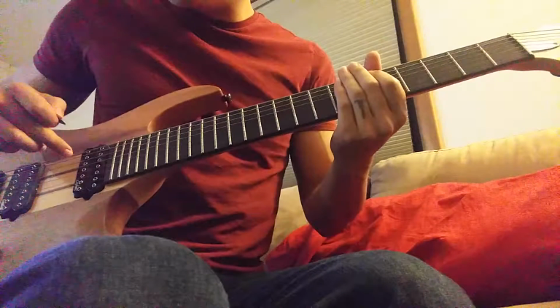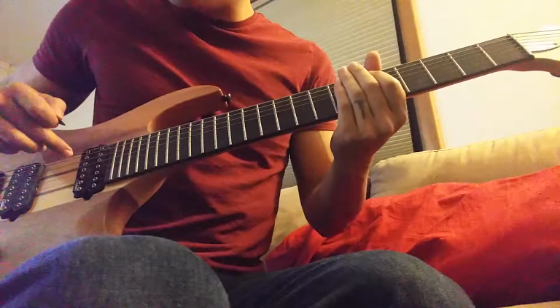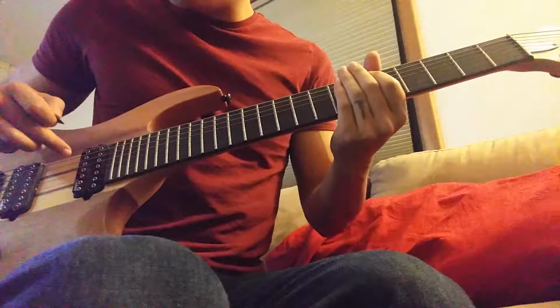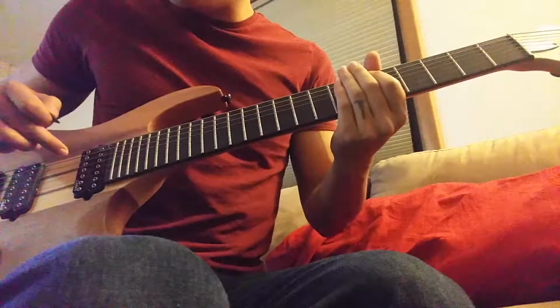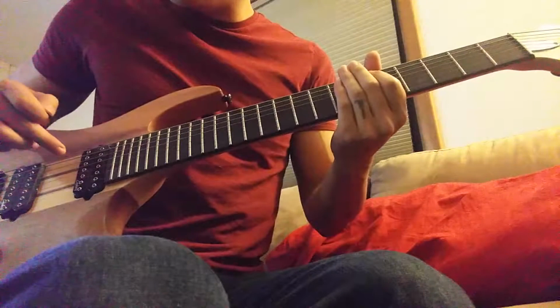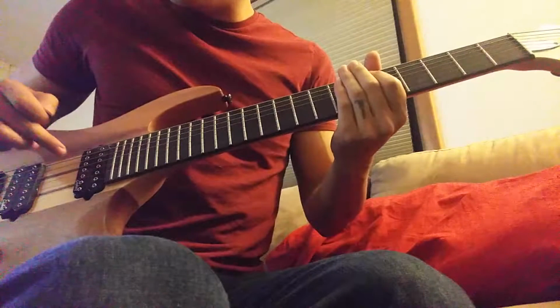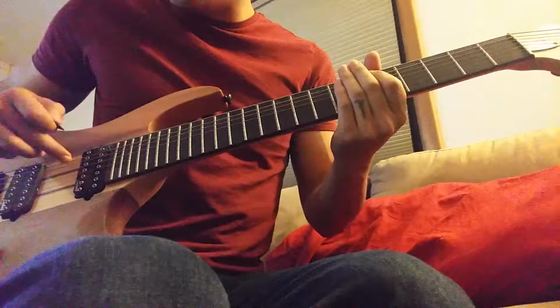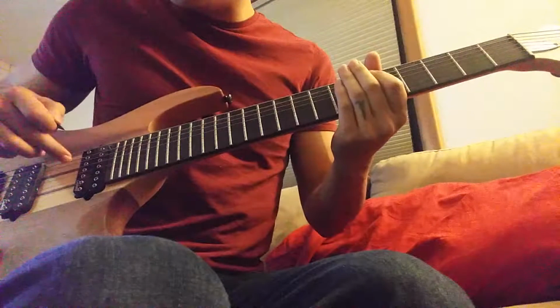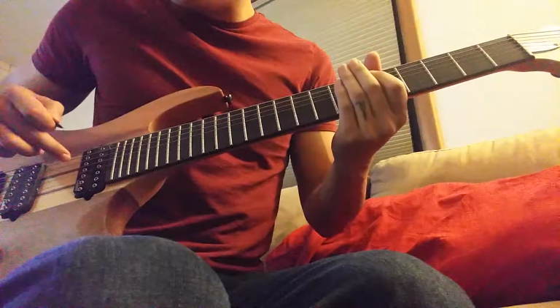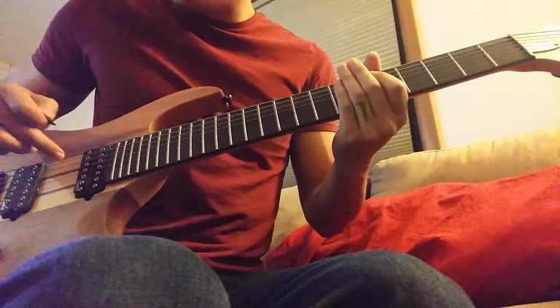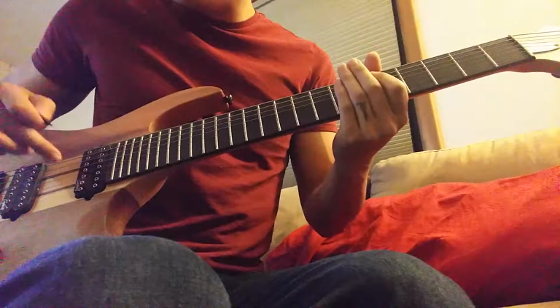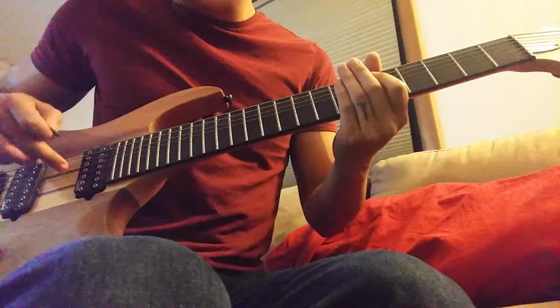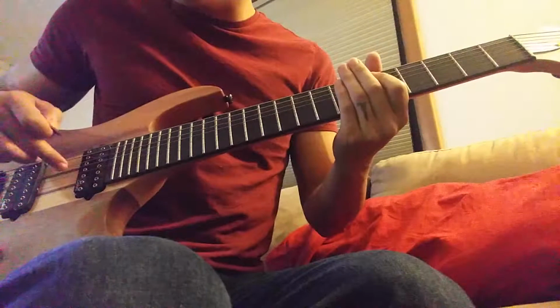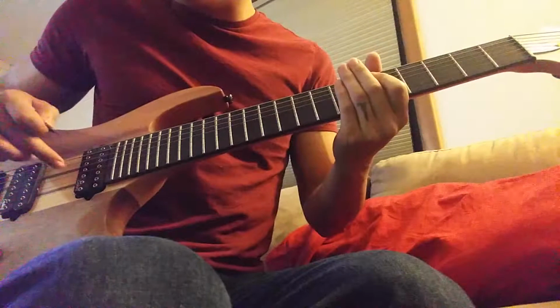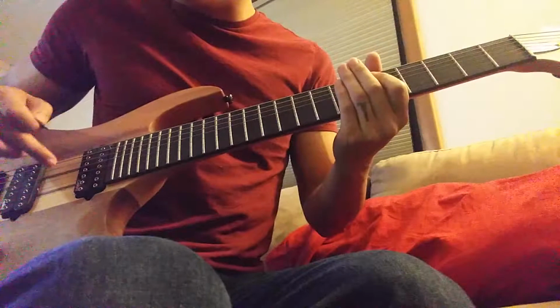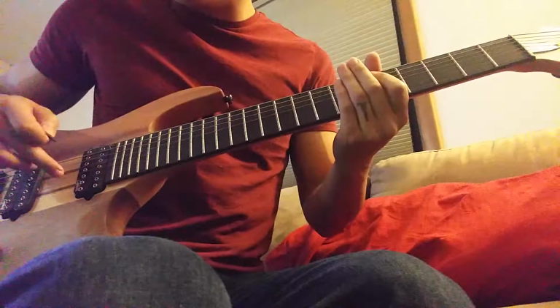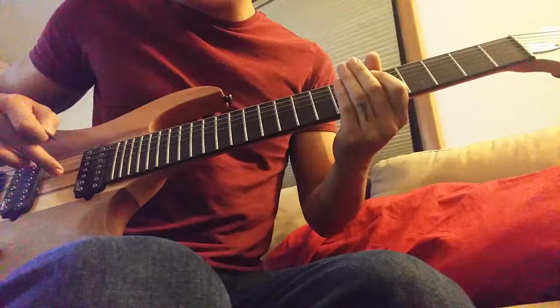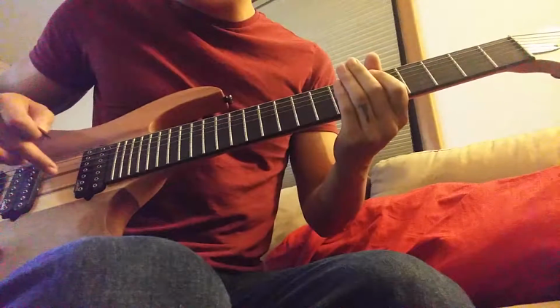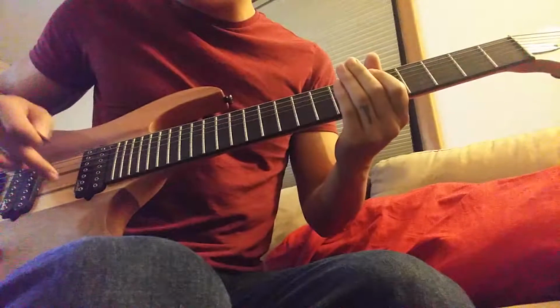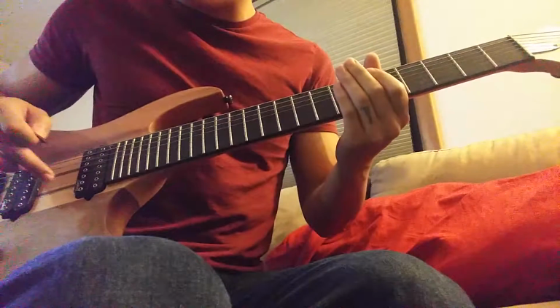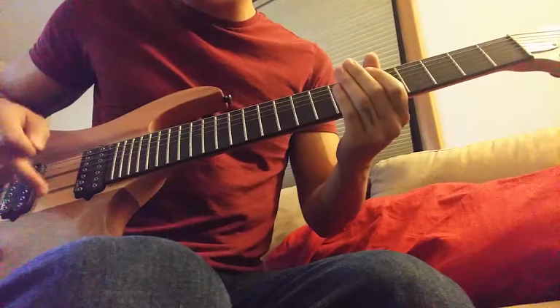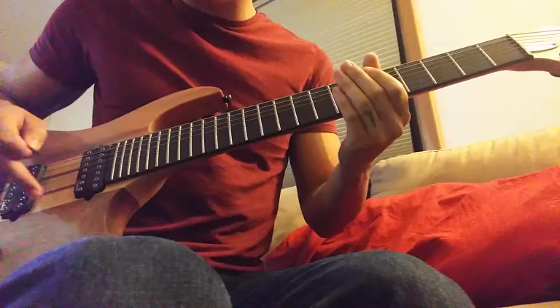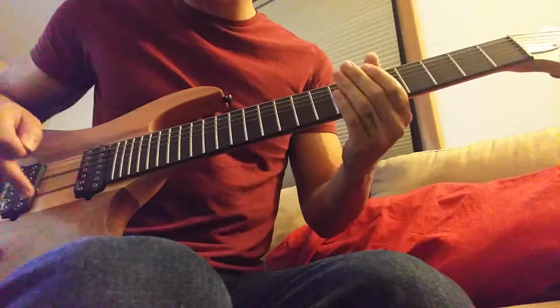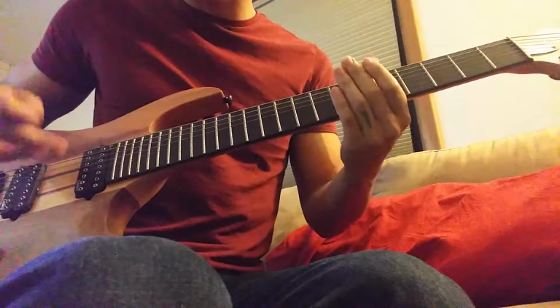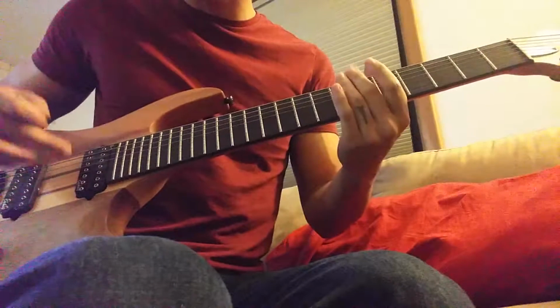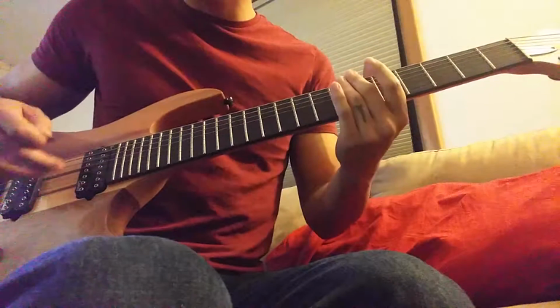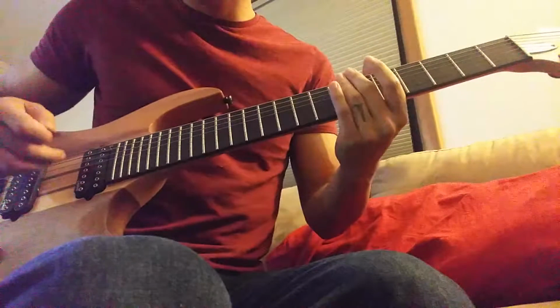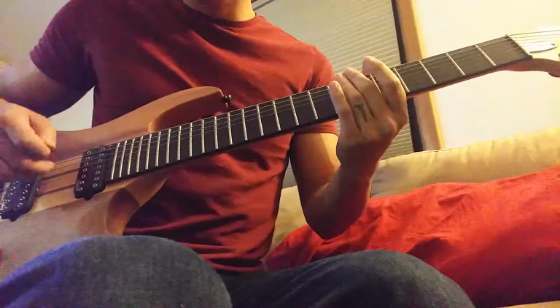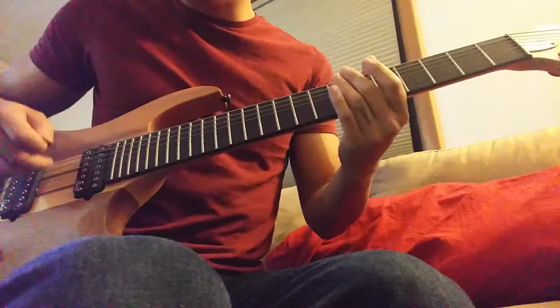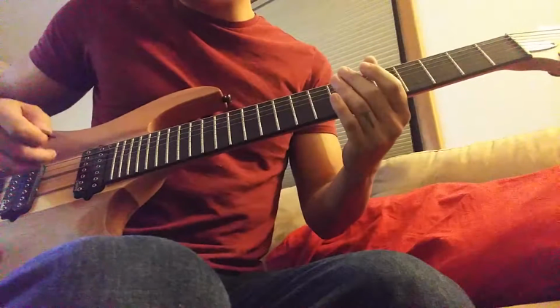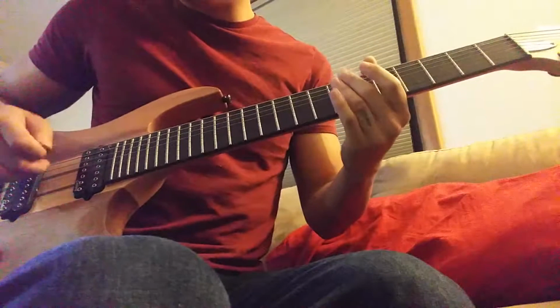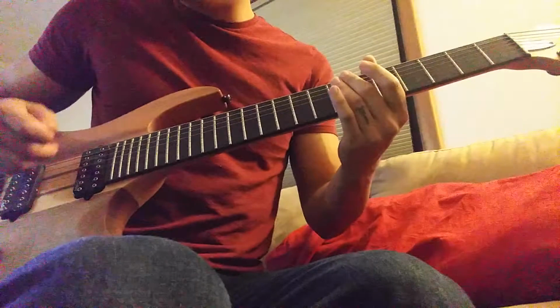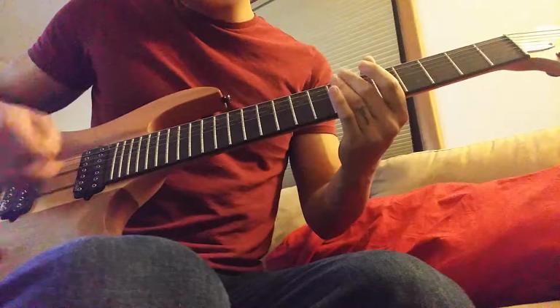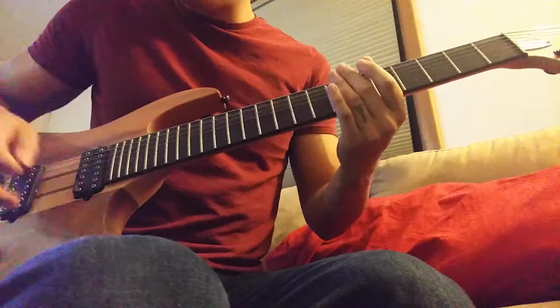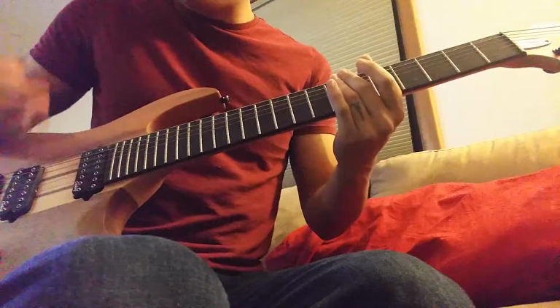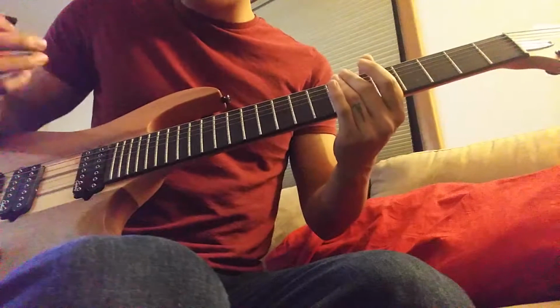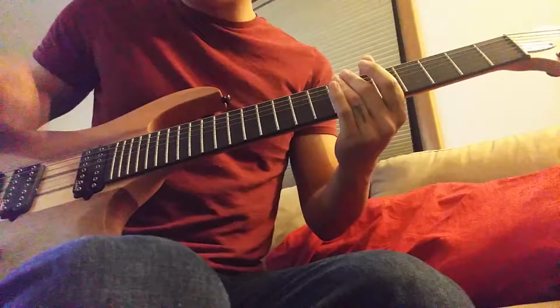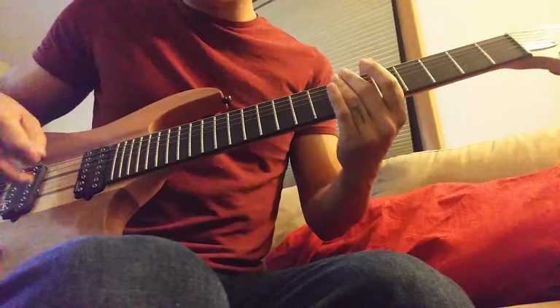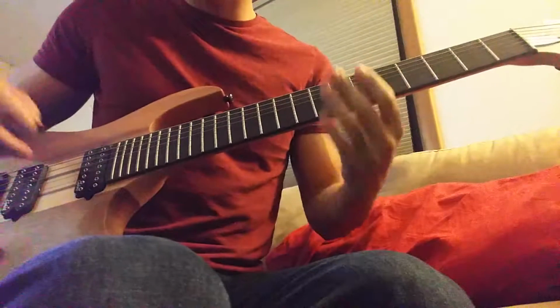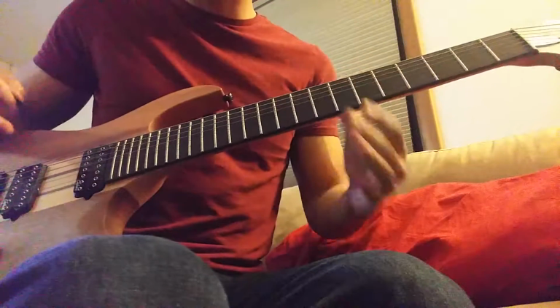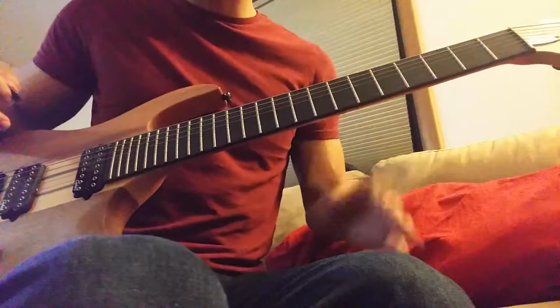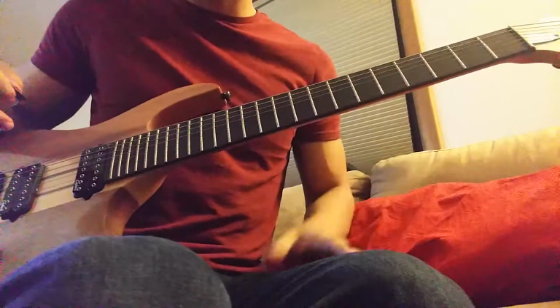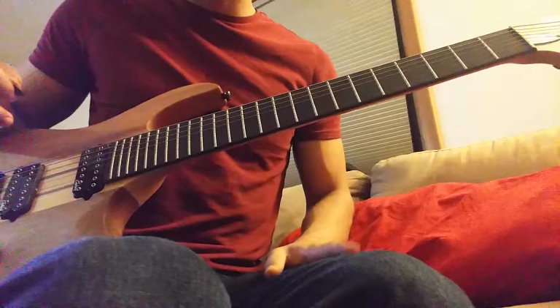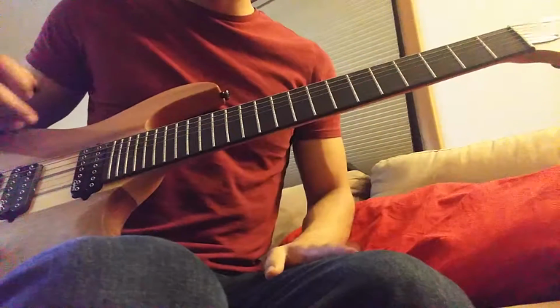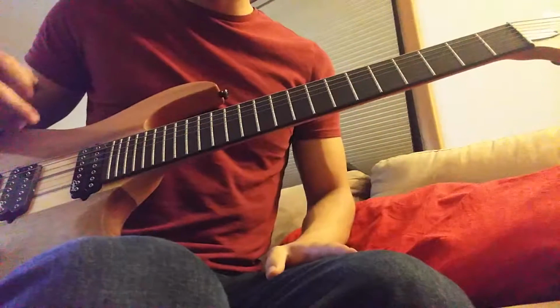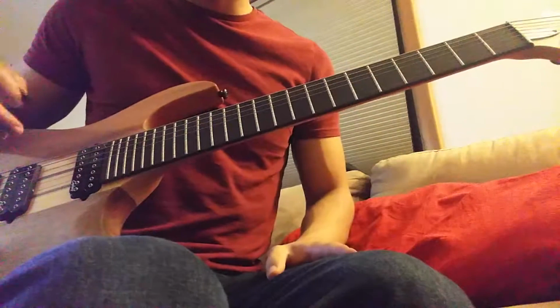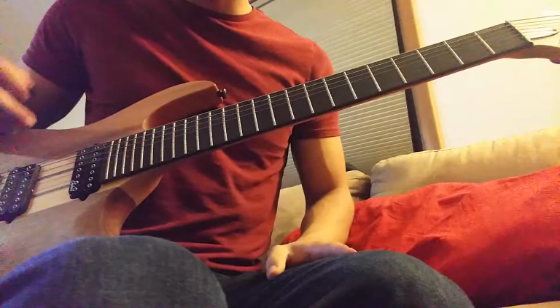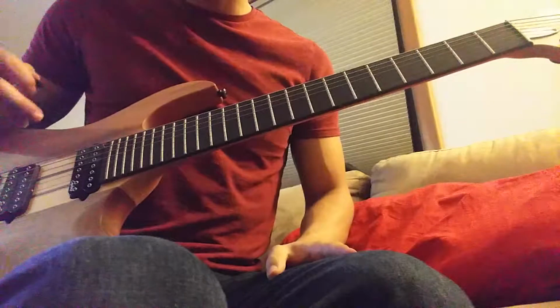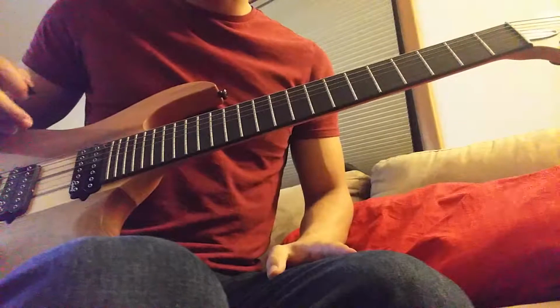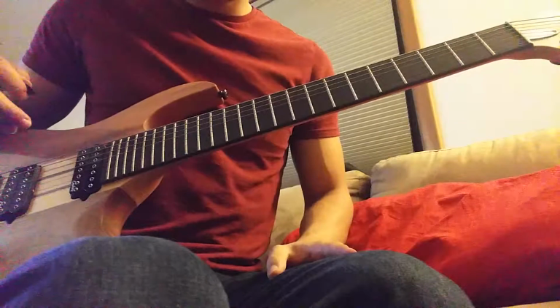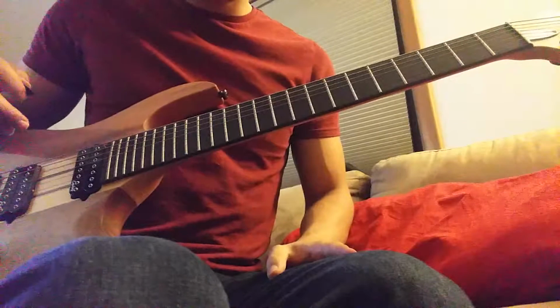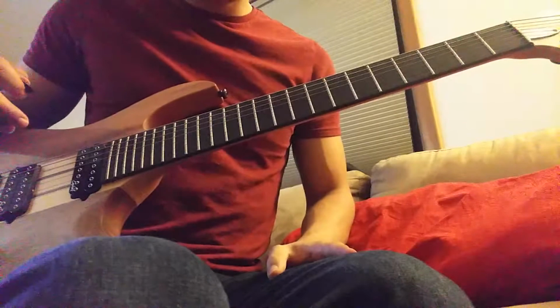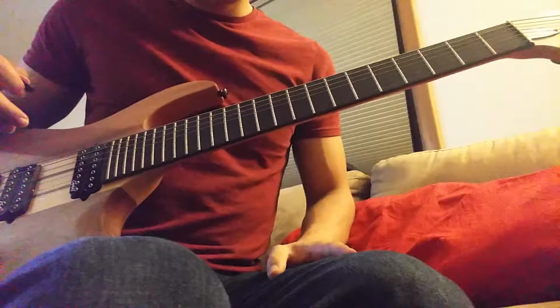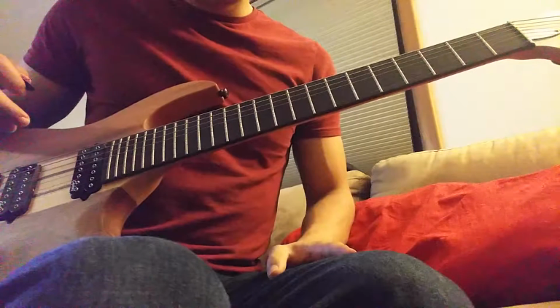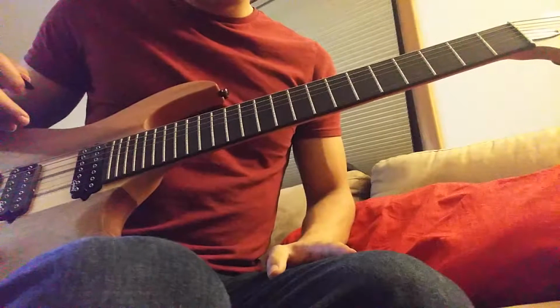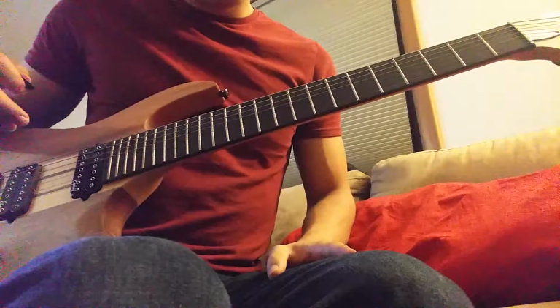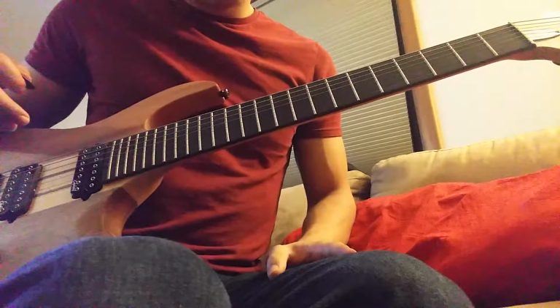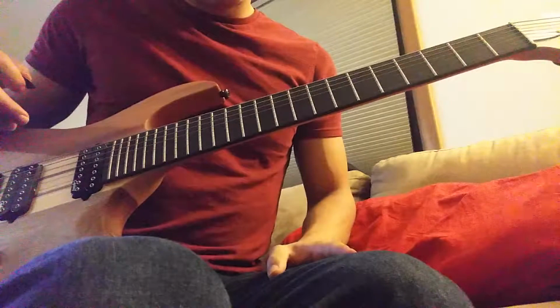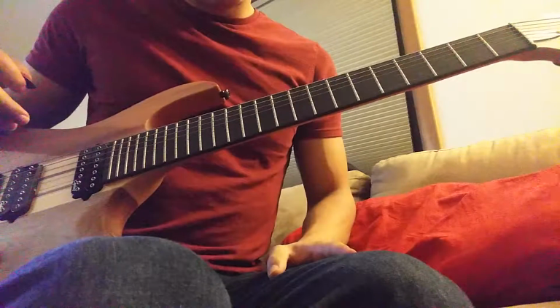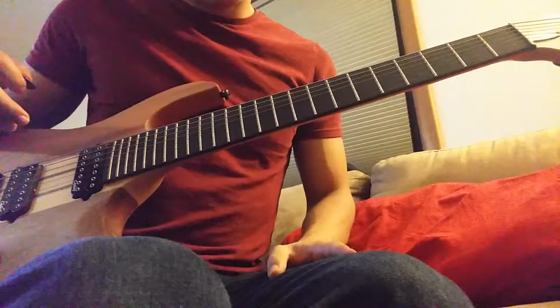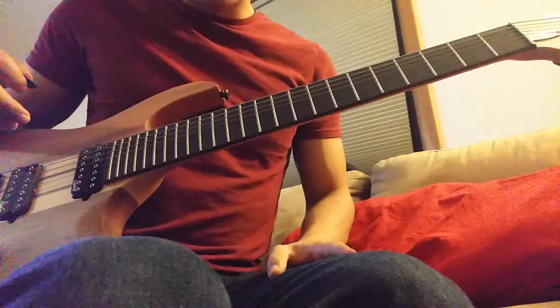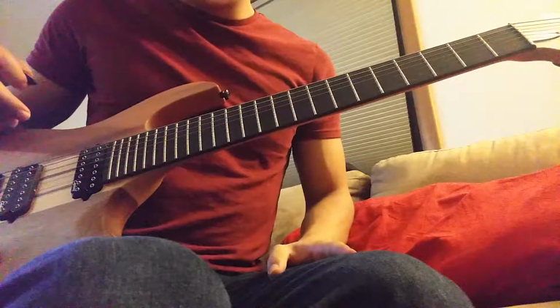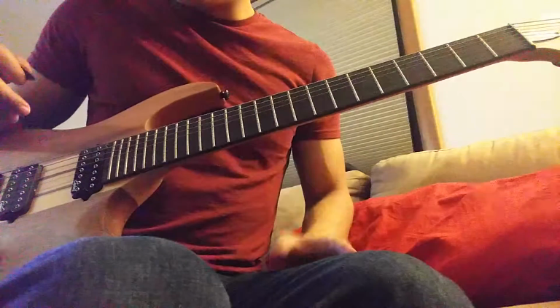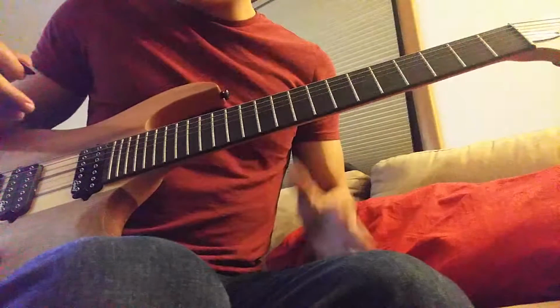The tuning is G, D, G, C, F, A, D. But if you have a 6-string, that's fine — just tune it down.